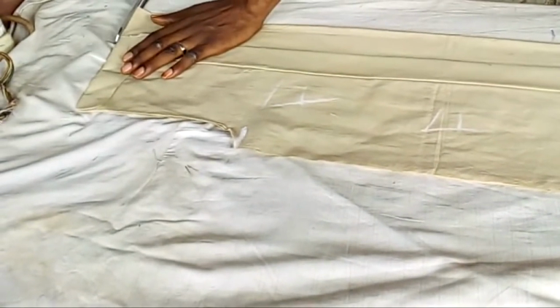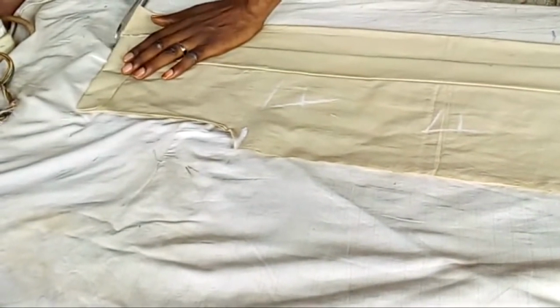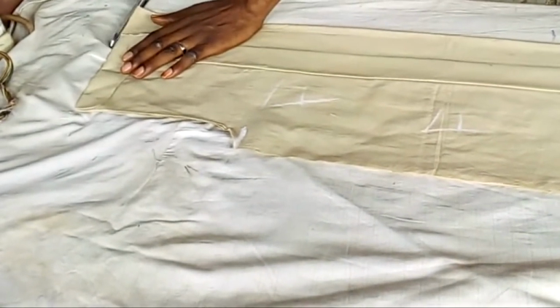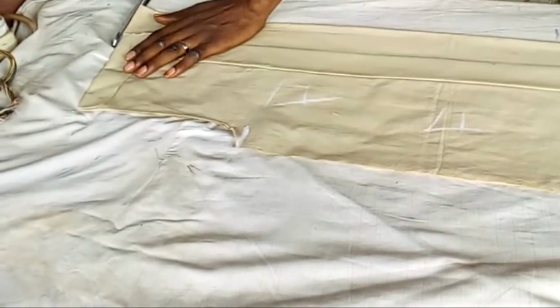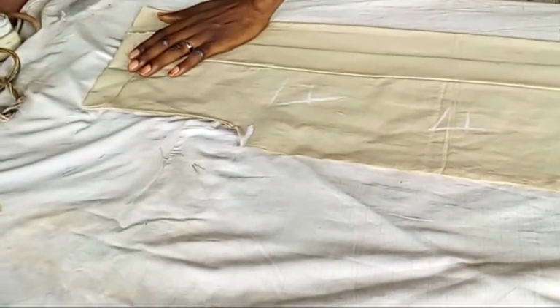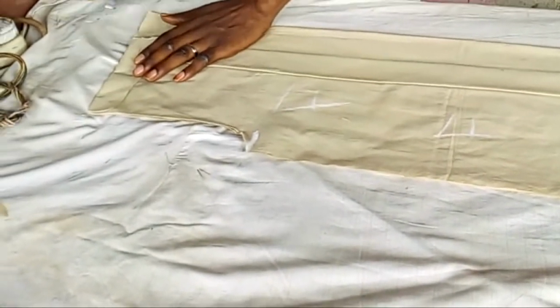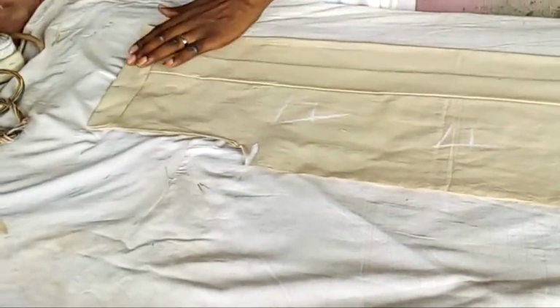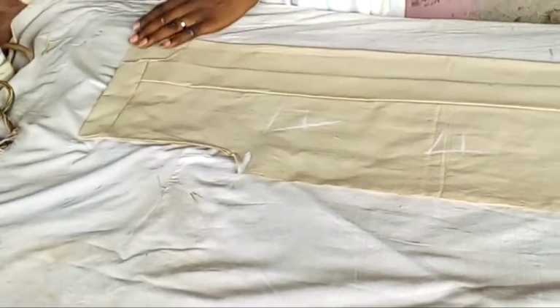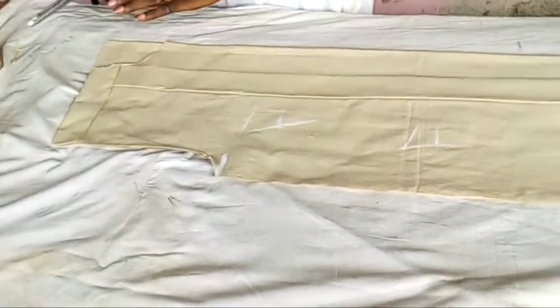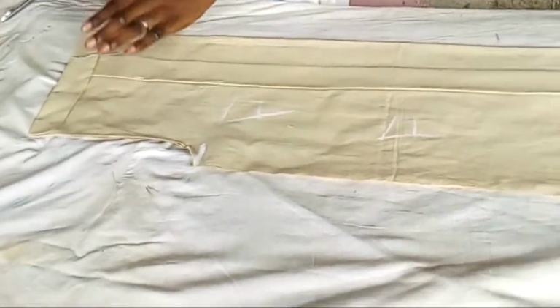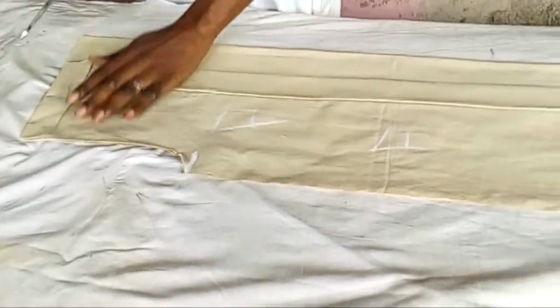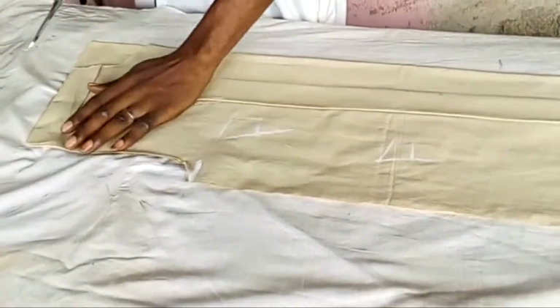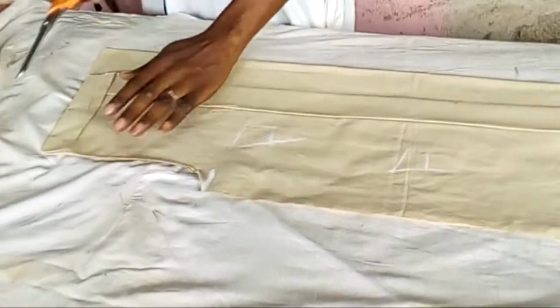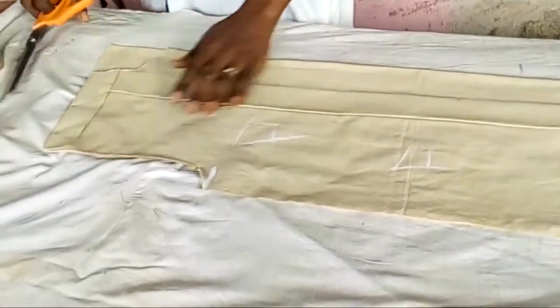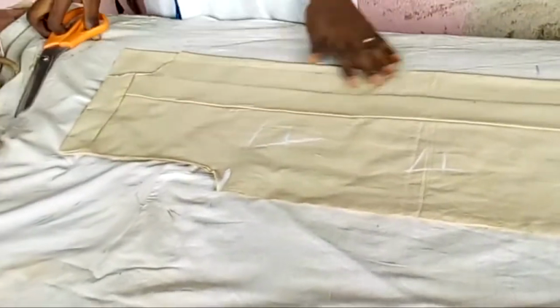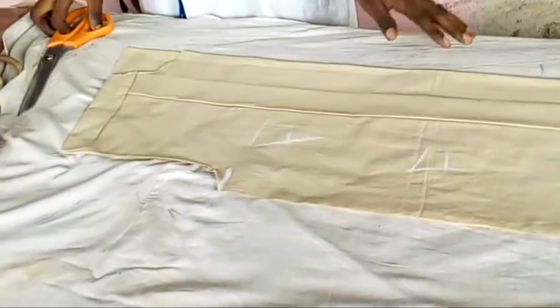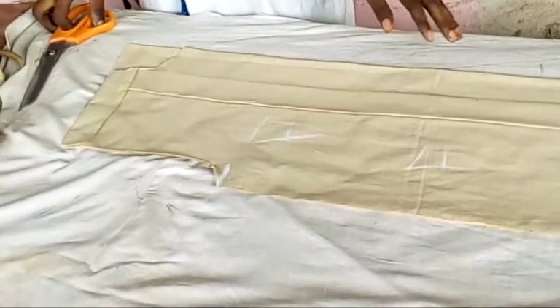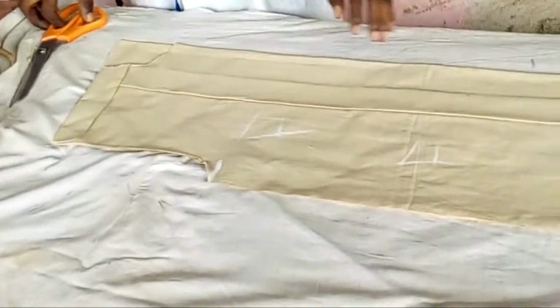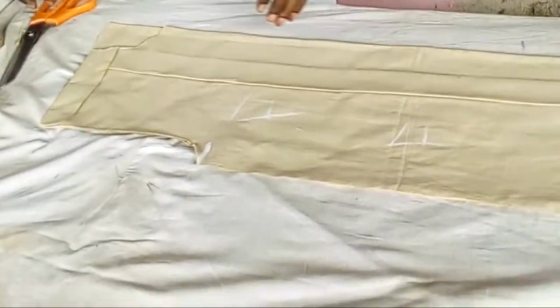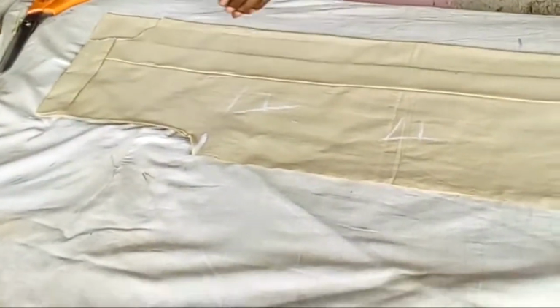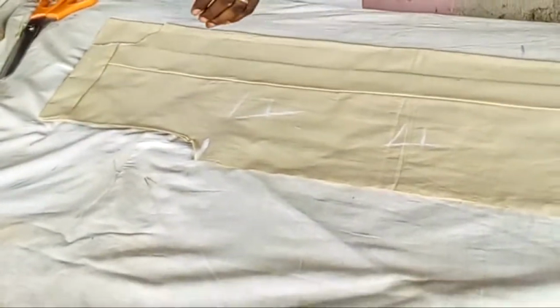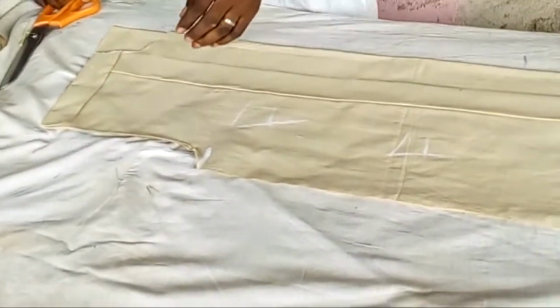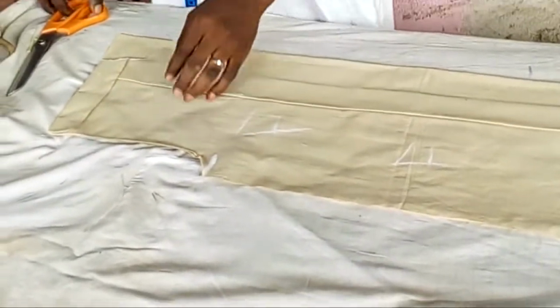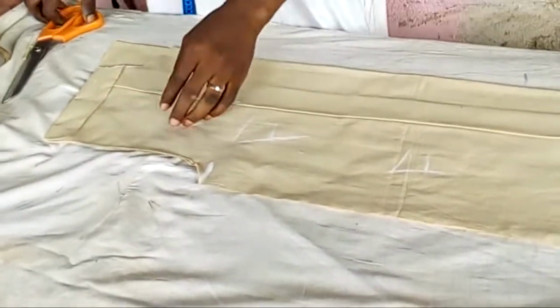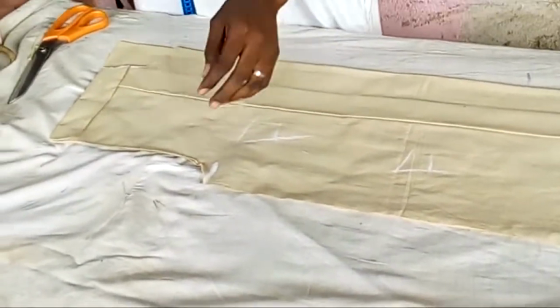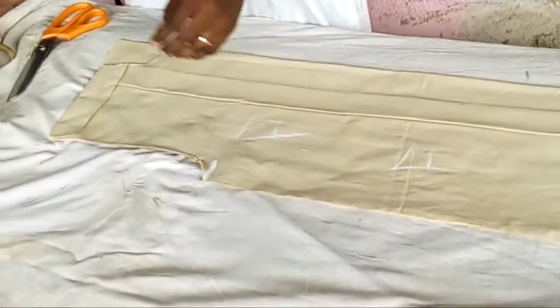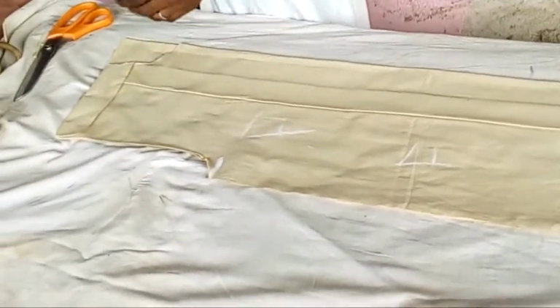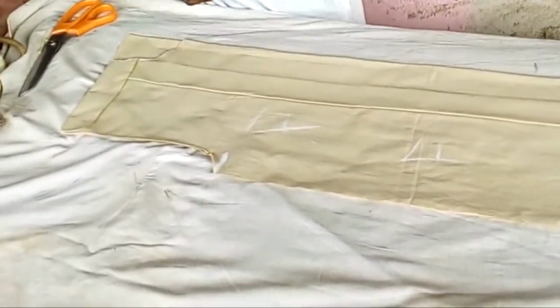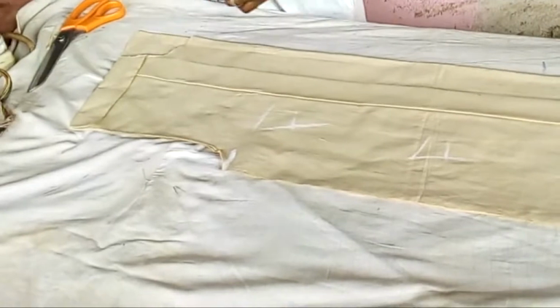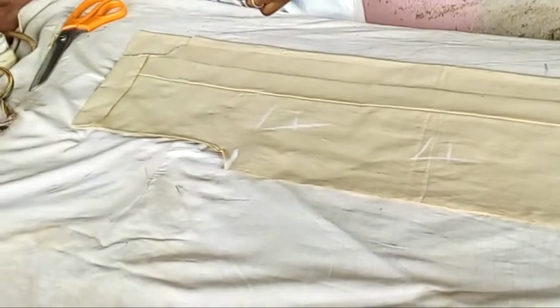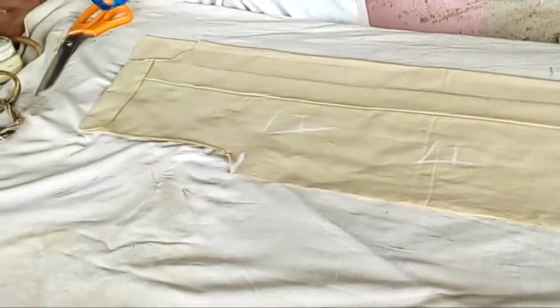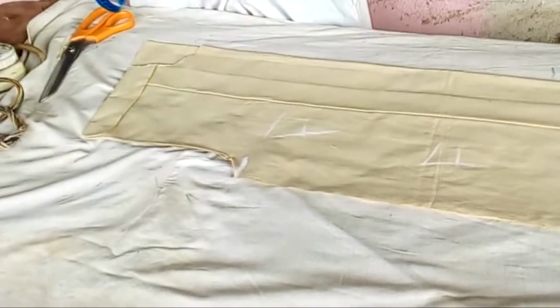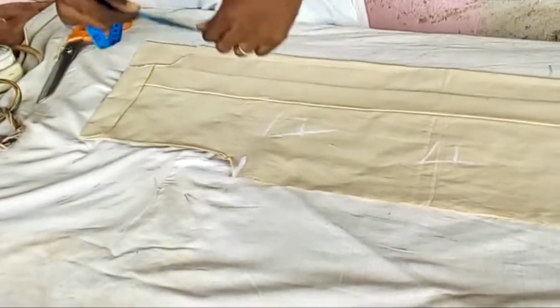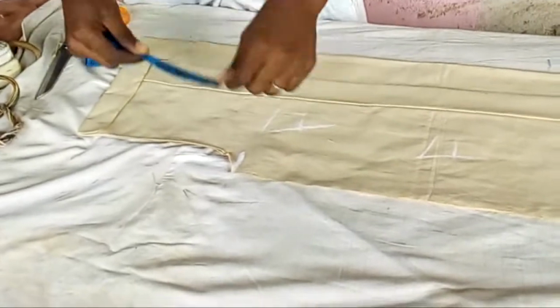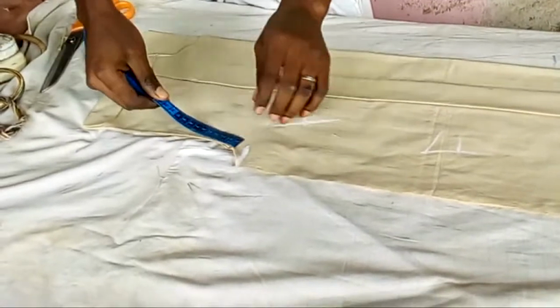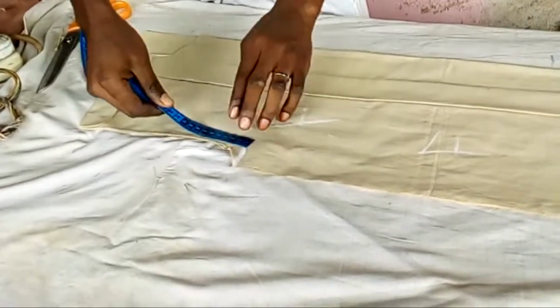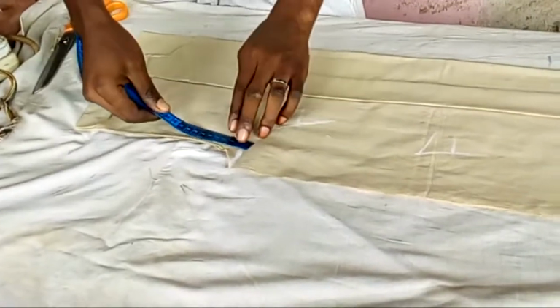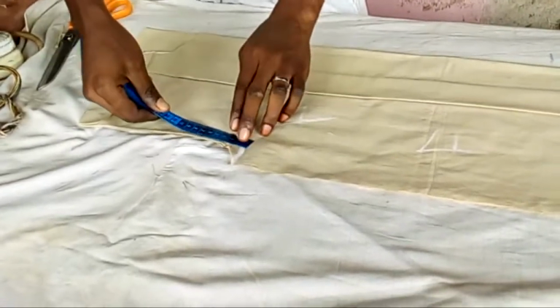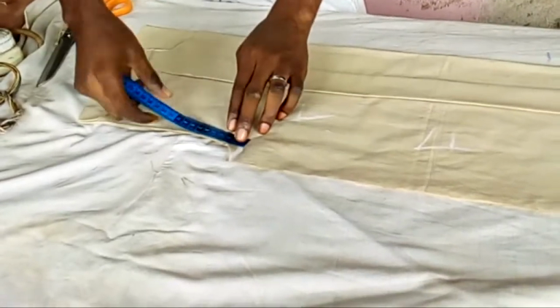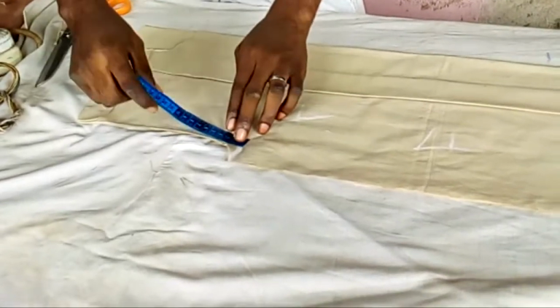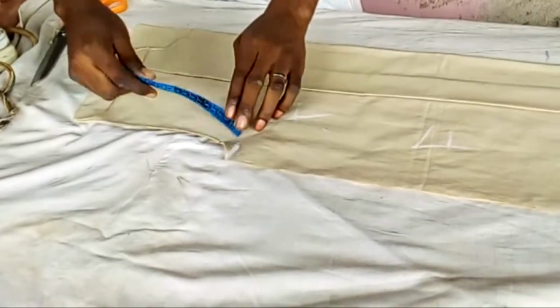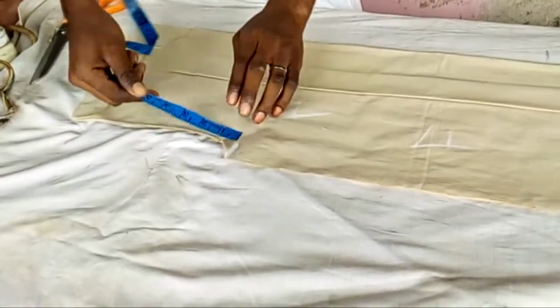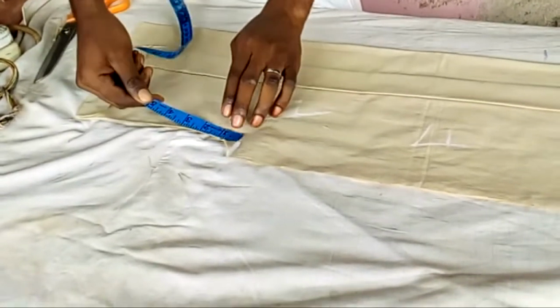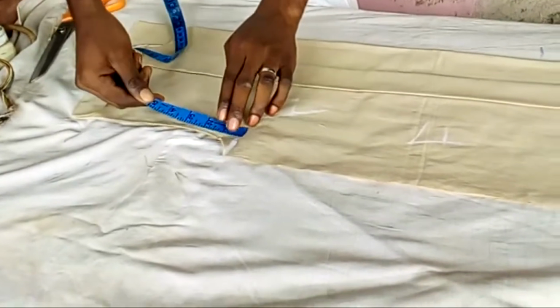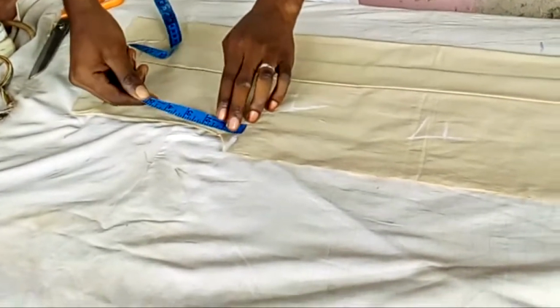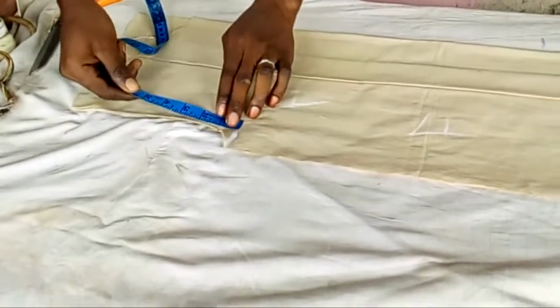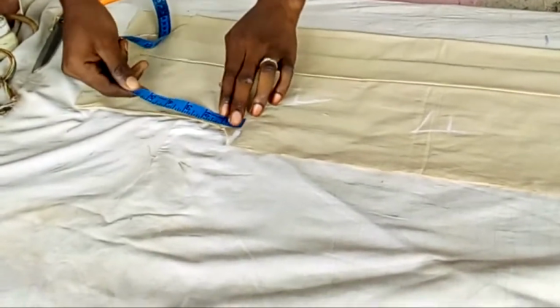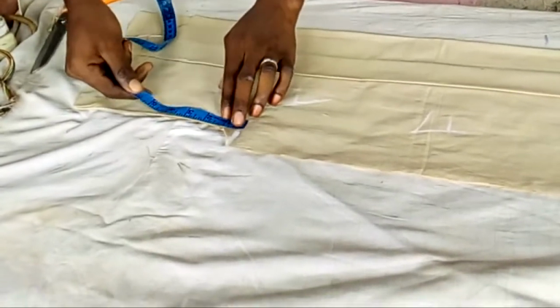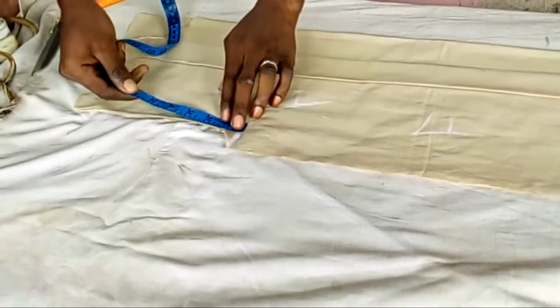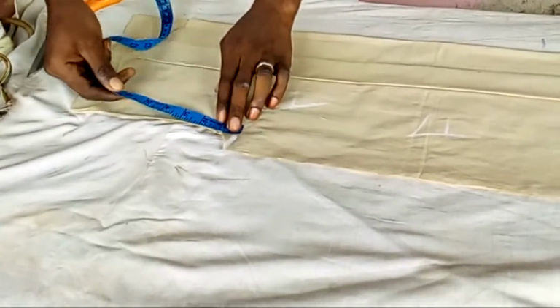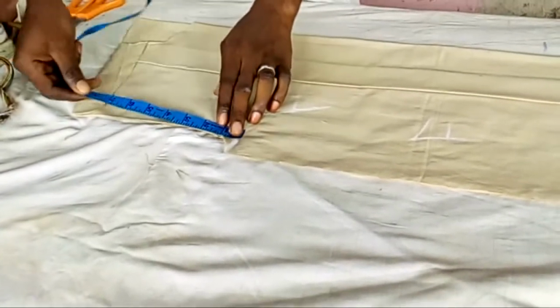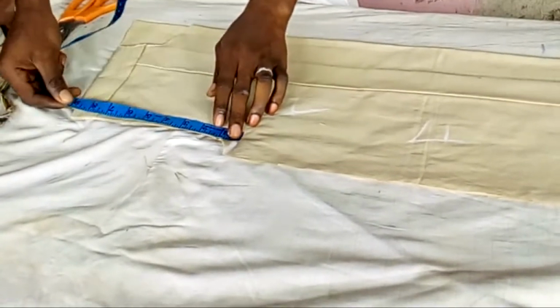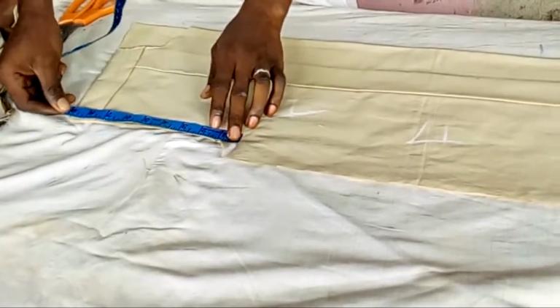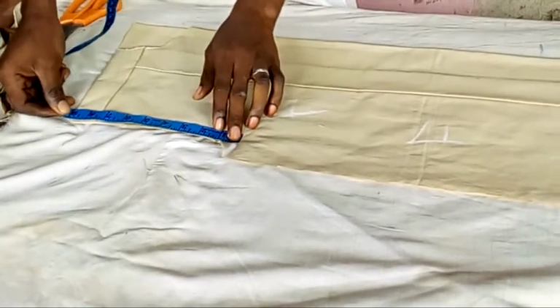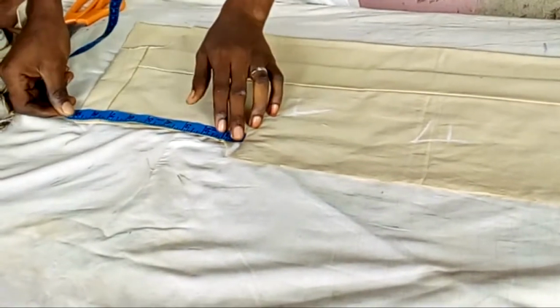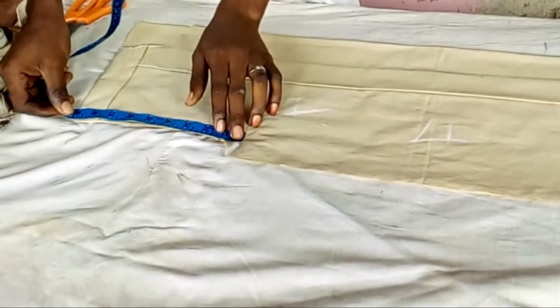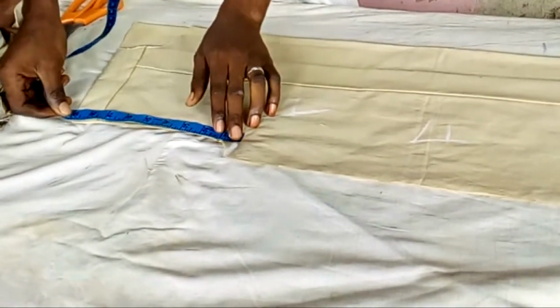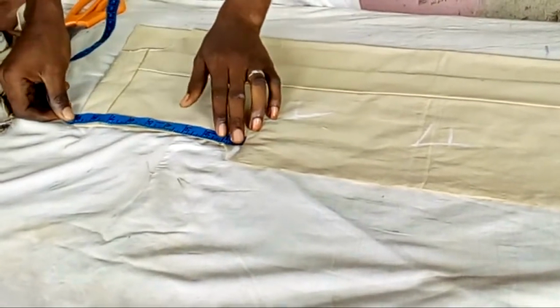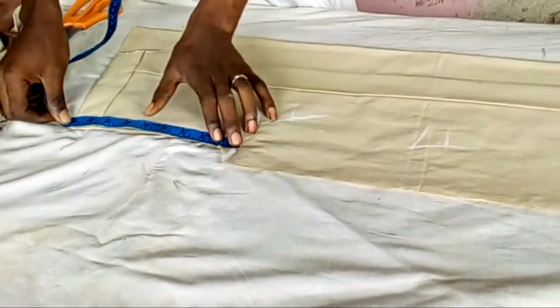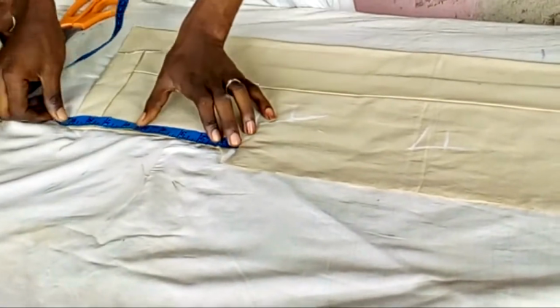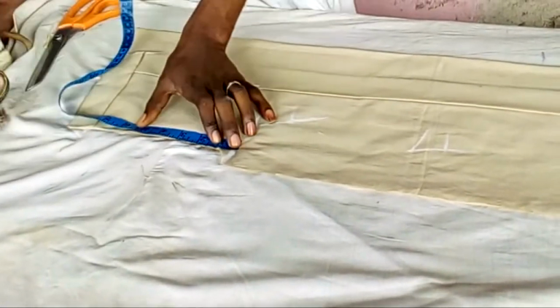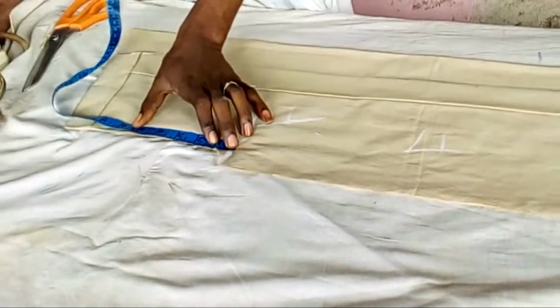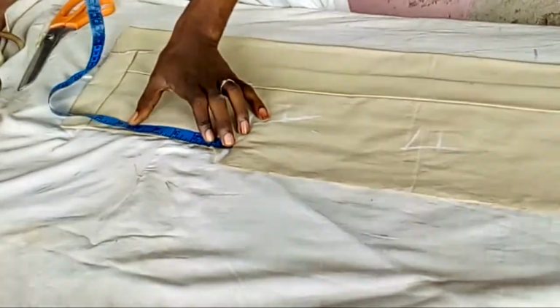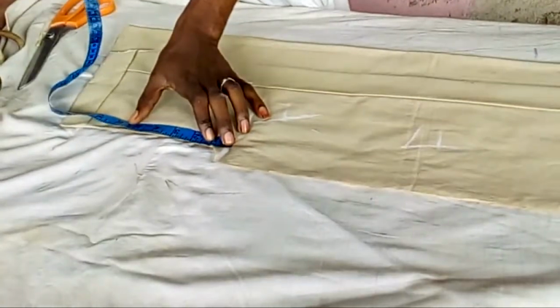I'm going to show you the reason why you have to fold the pleats before cutting the shoulder slope. At the back, you have to cut in half an inch inward.